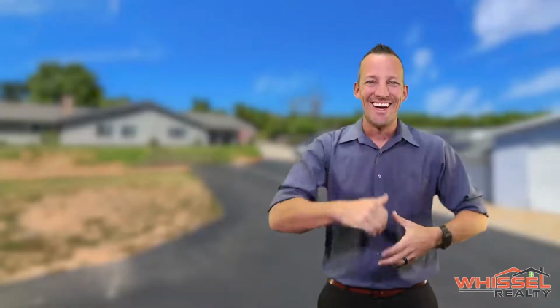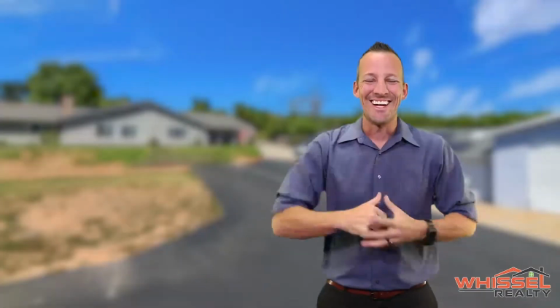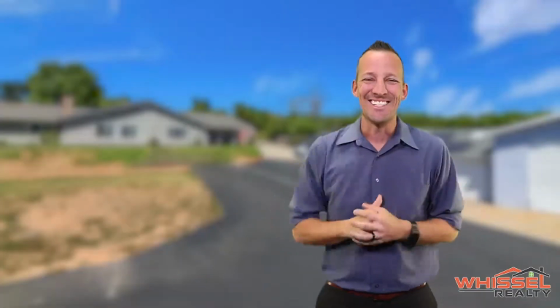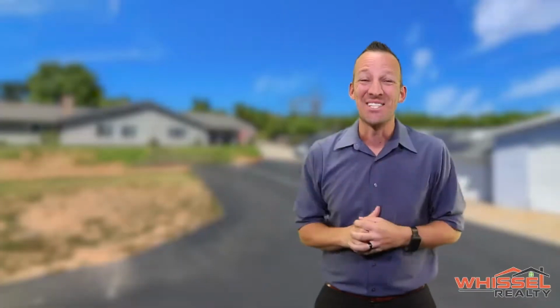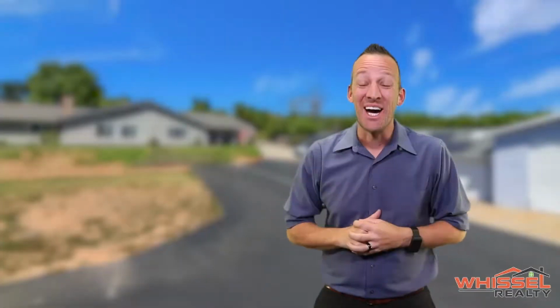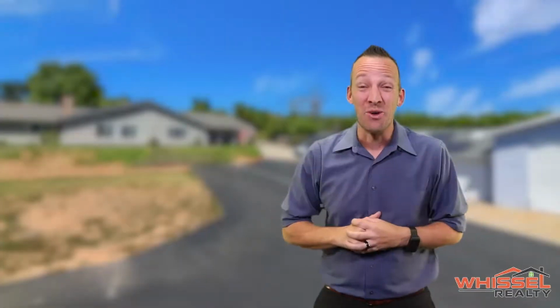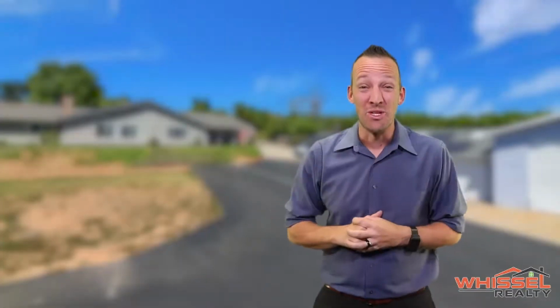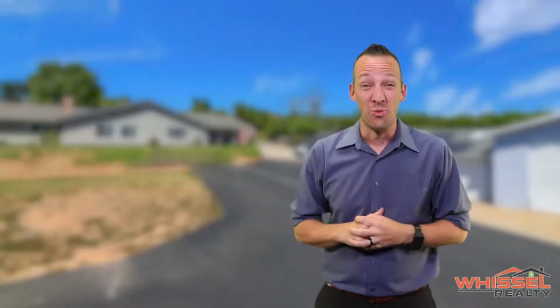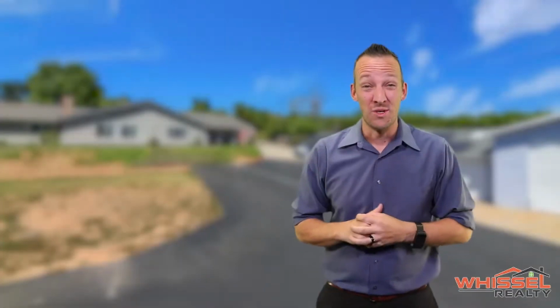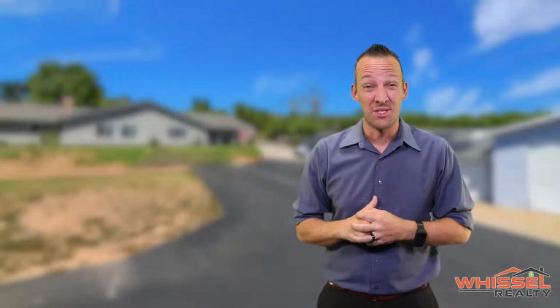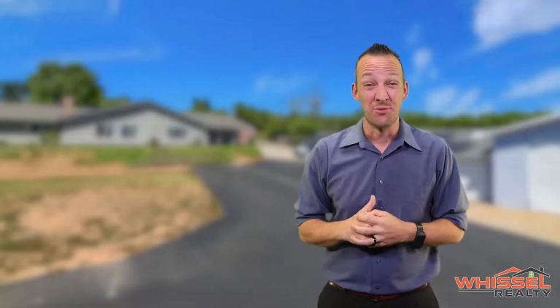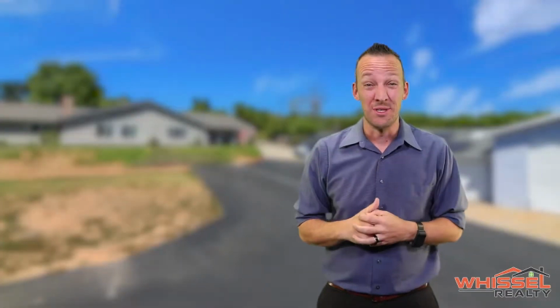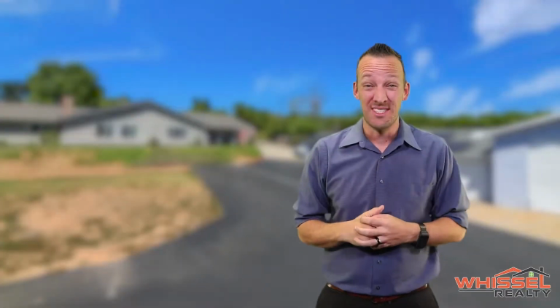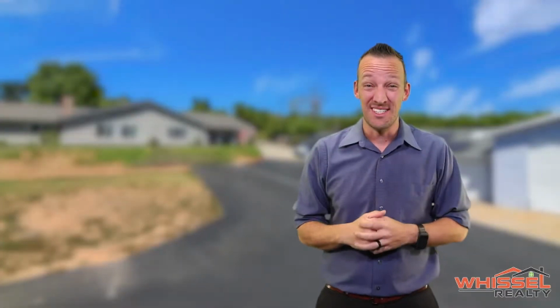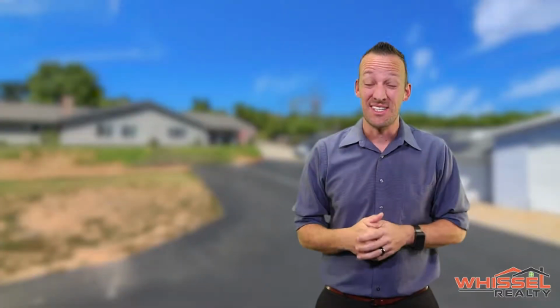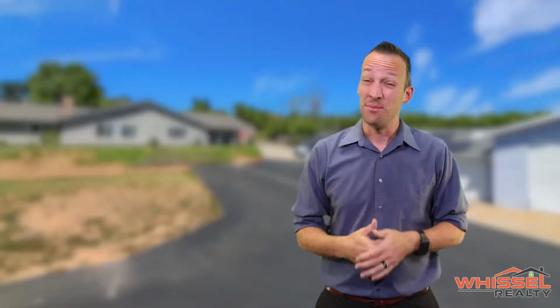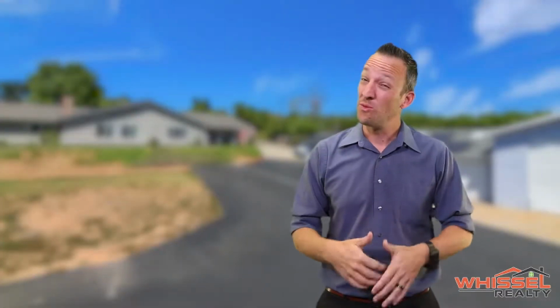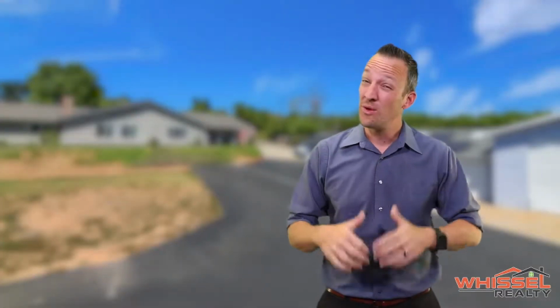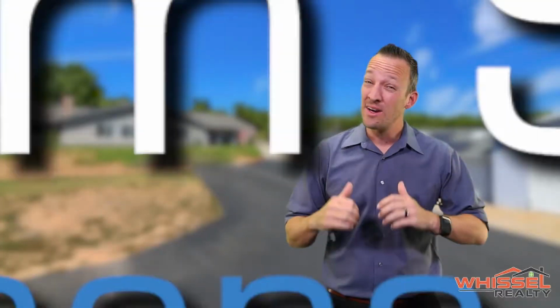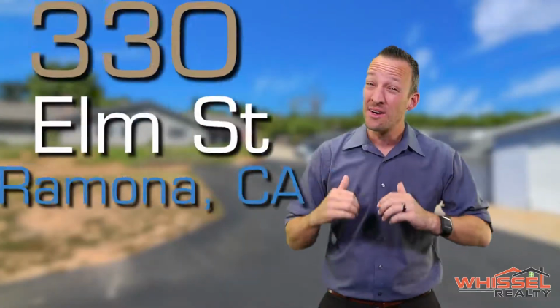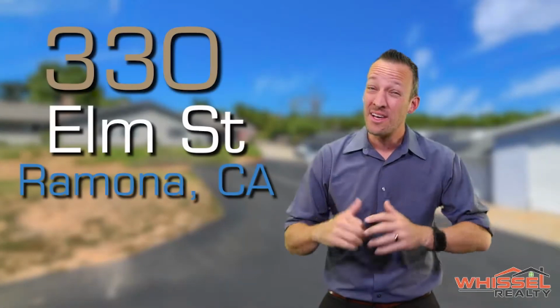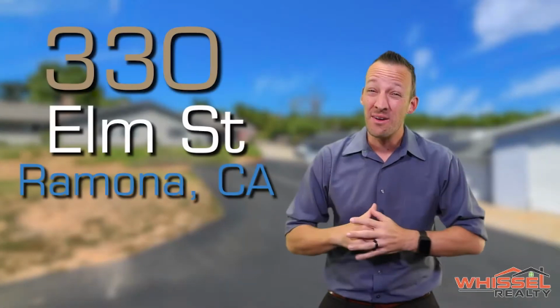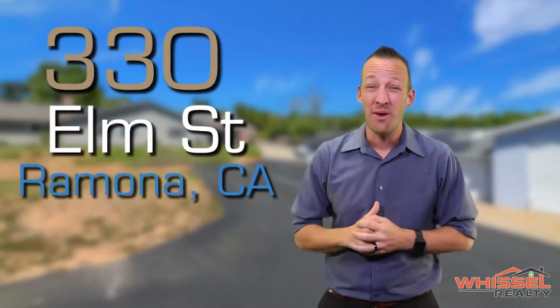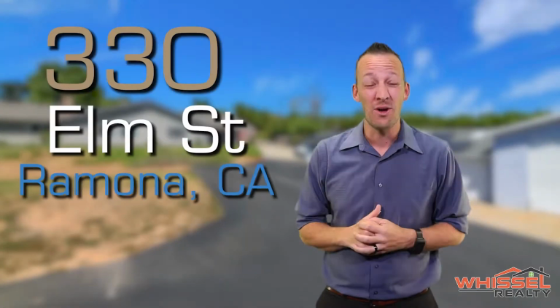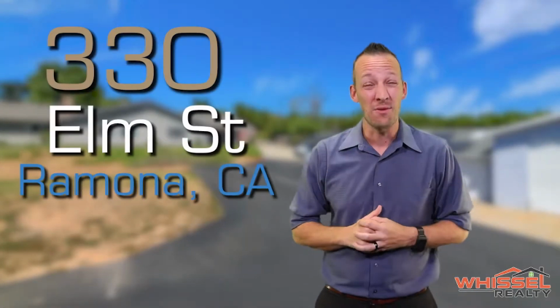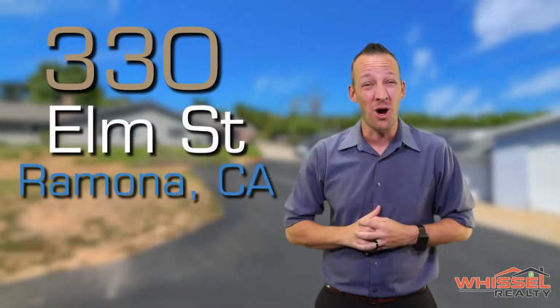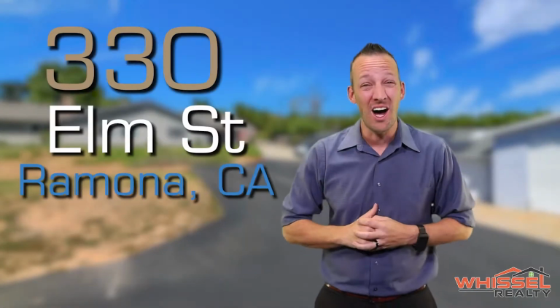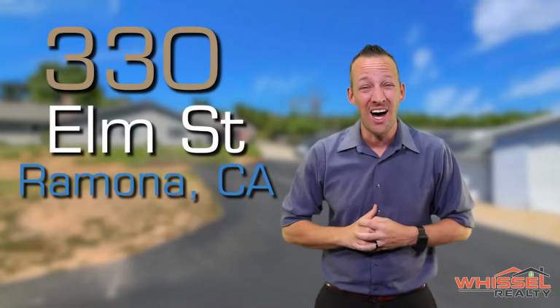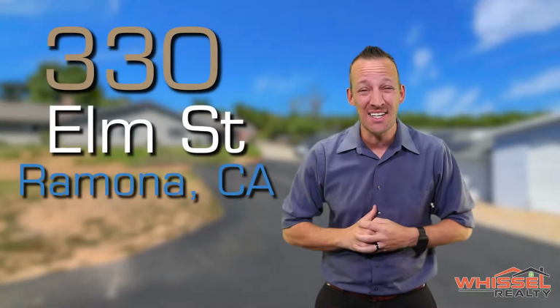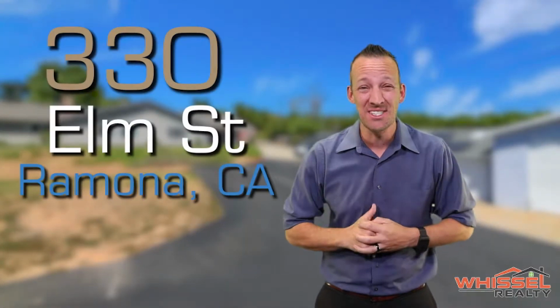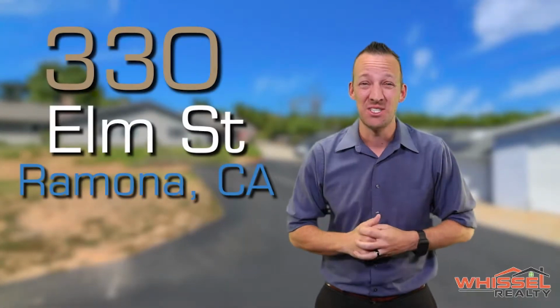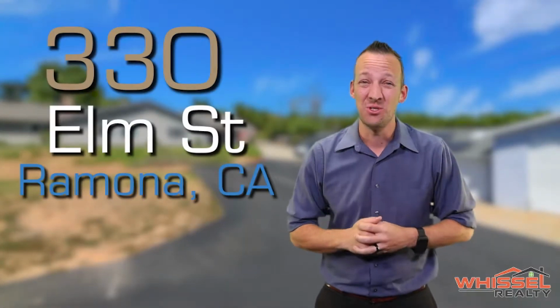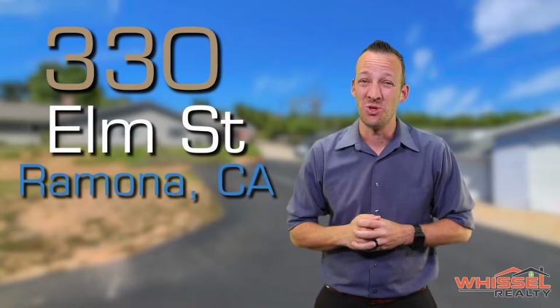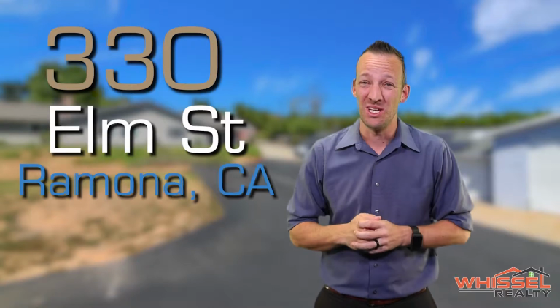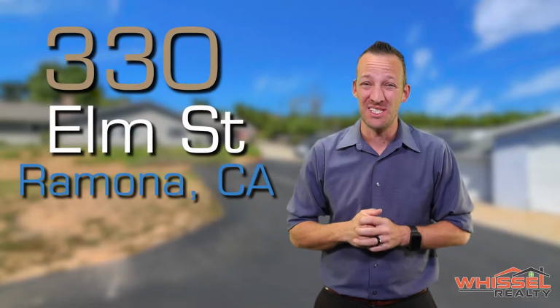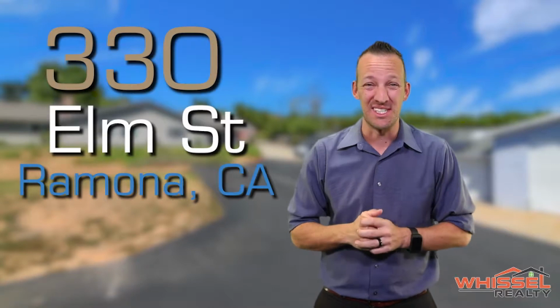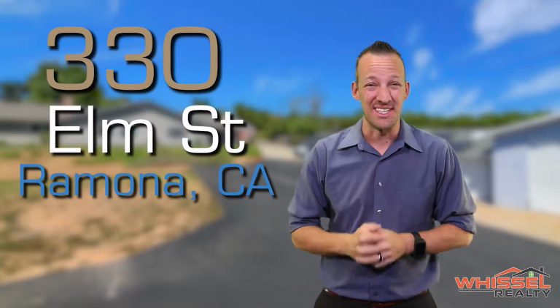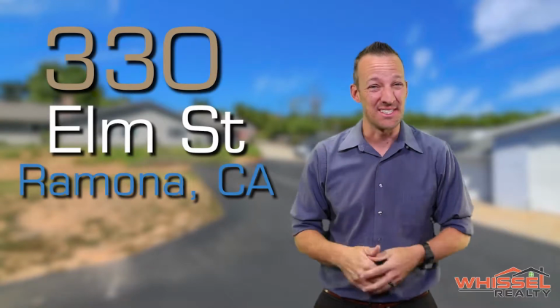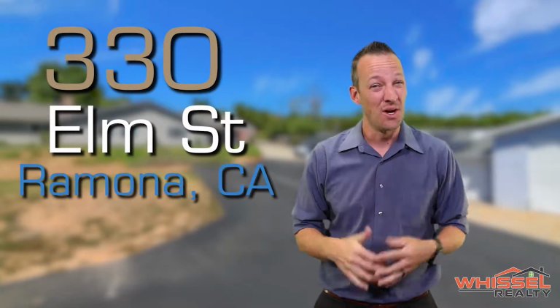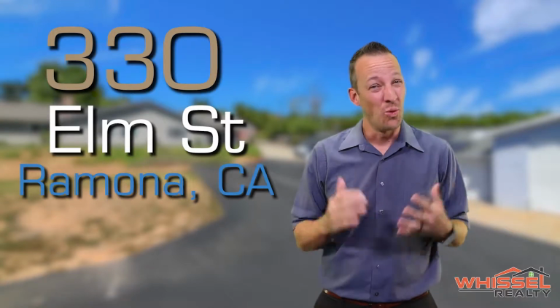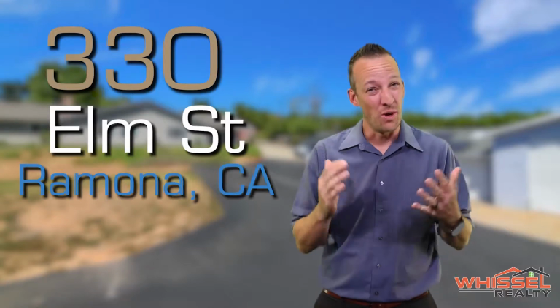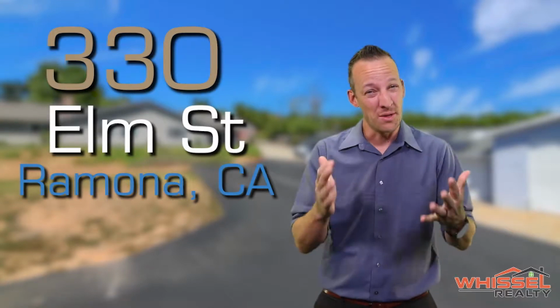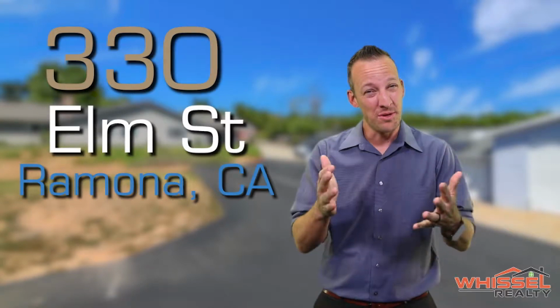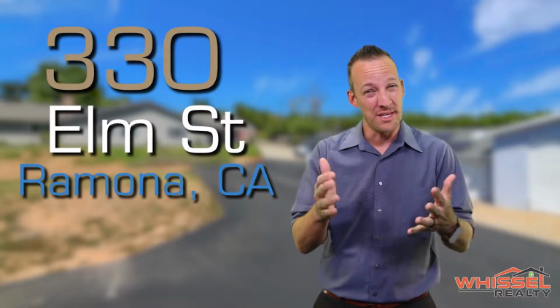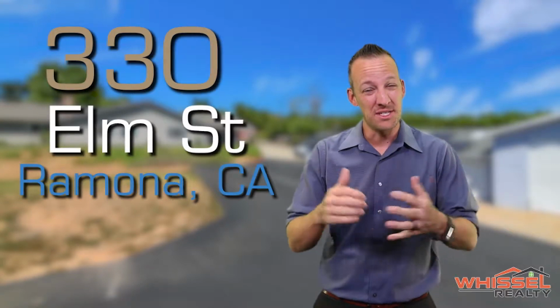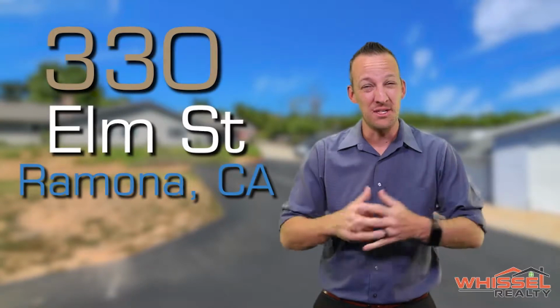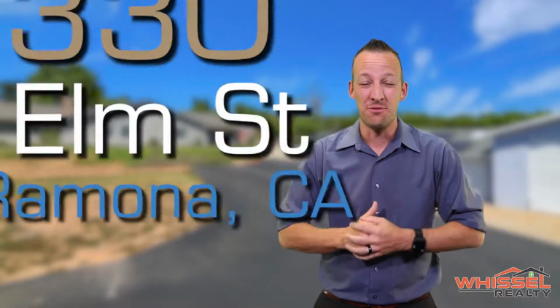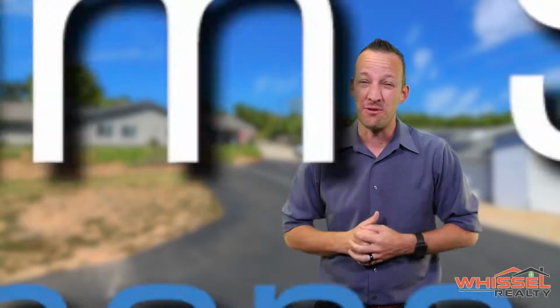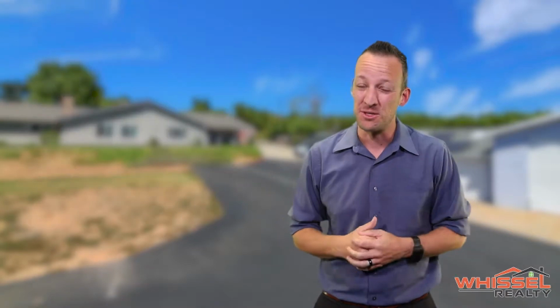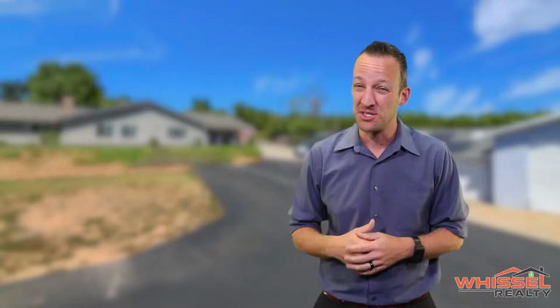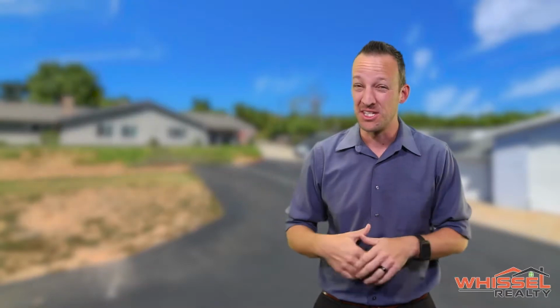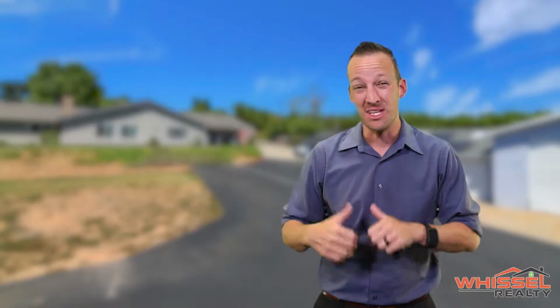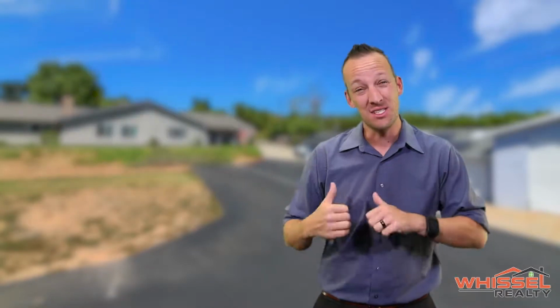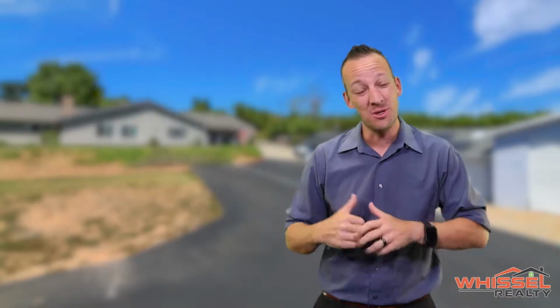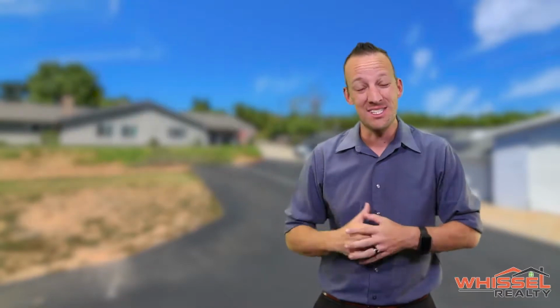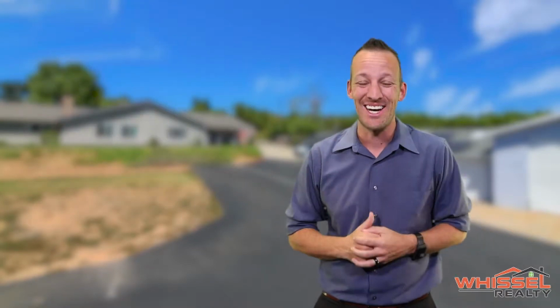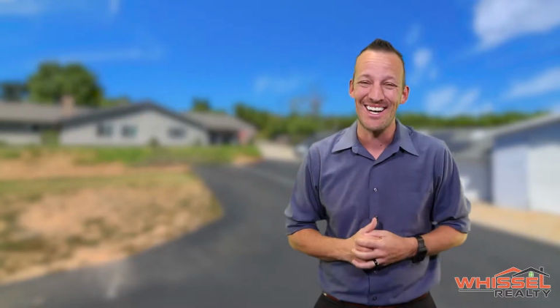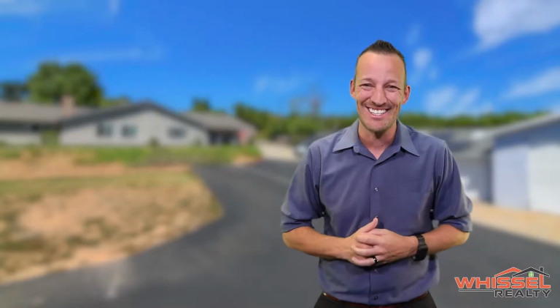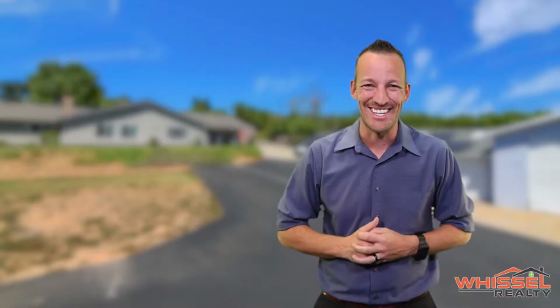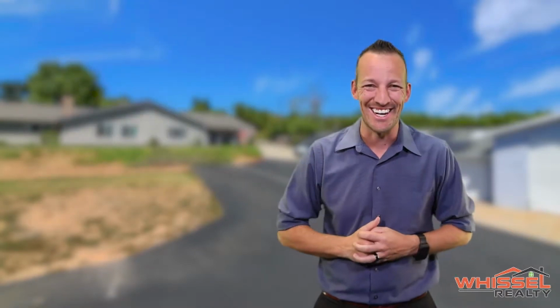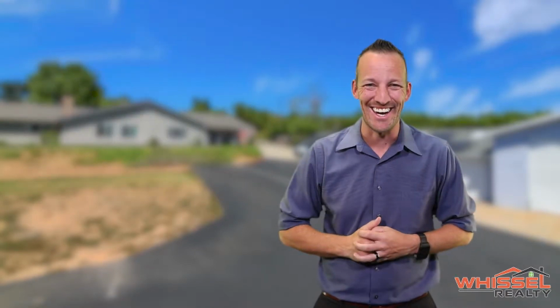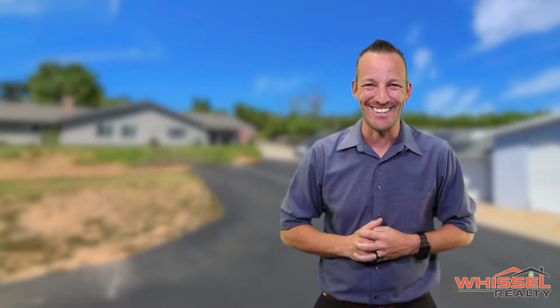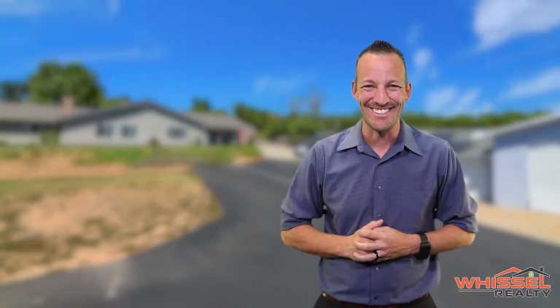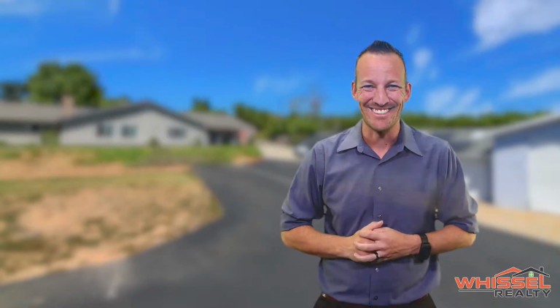Hey guys, it's Kyle with the Whissel Realty team and we are here at one of our hottest new listings. We want to bring it to you first — let's go inside and check it out.